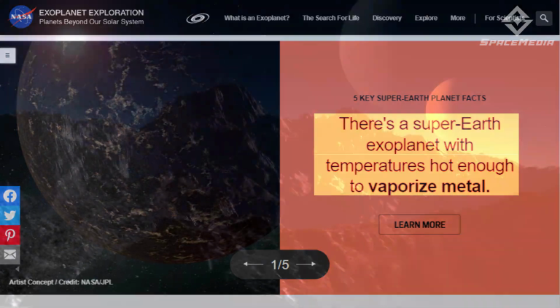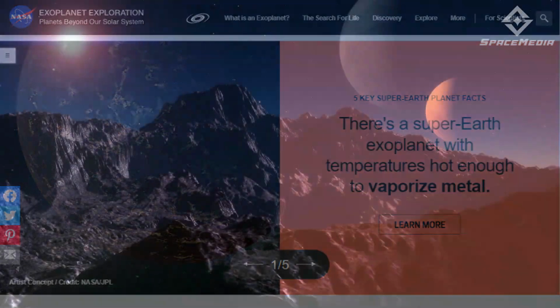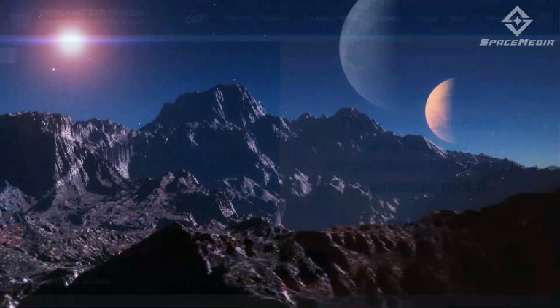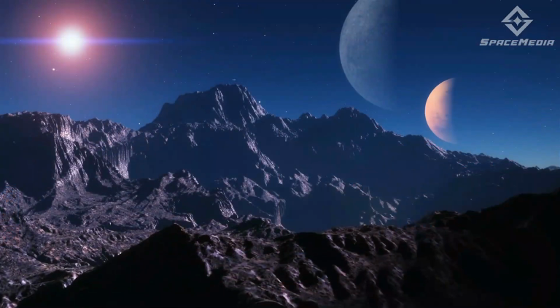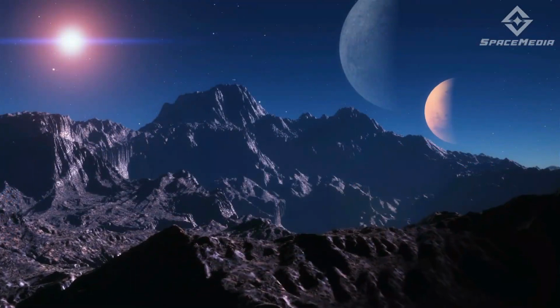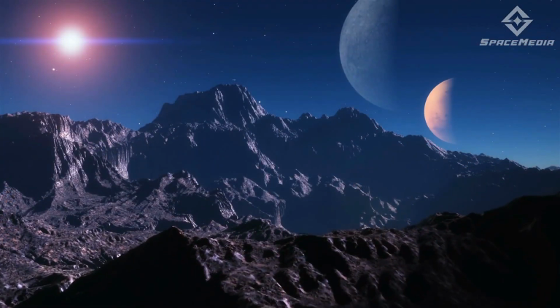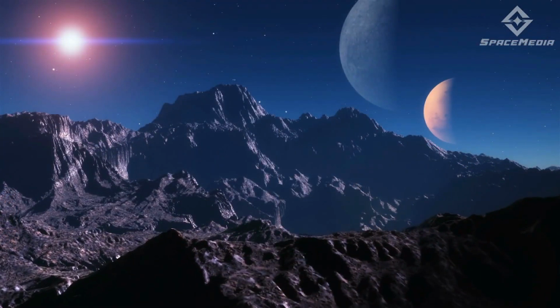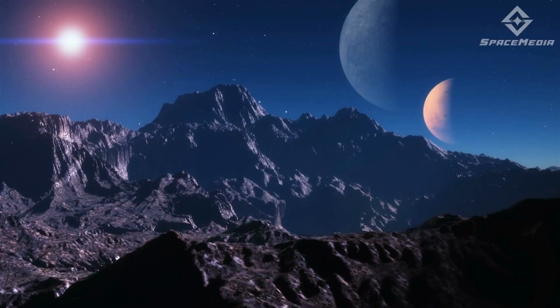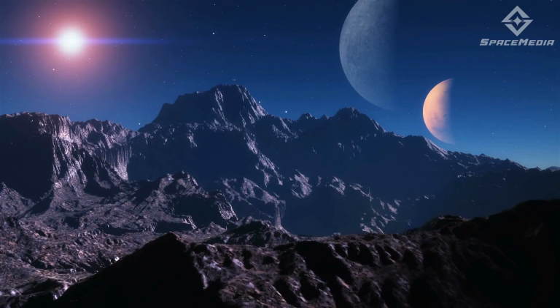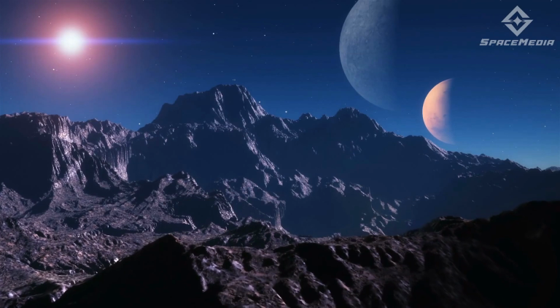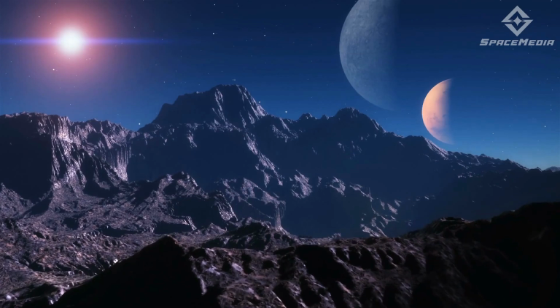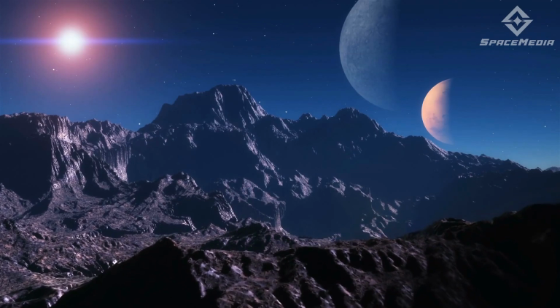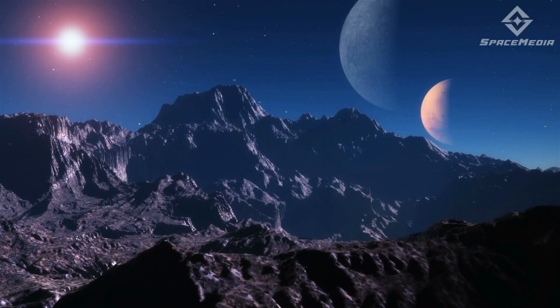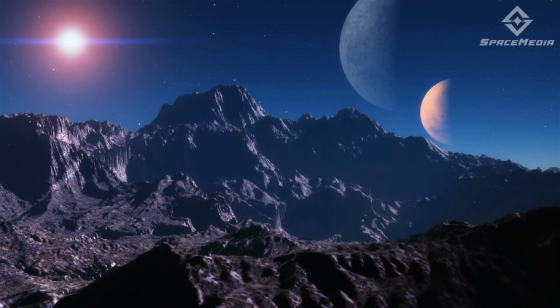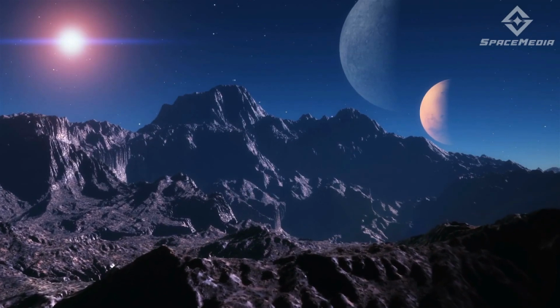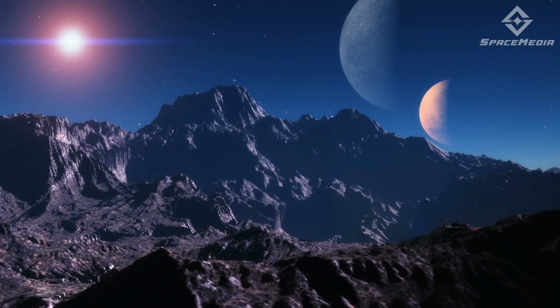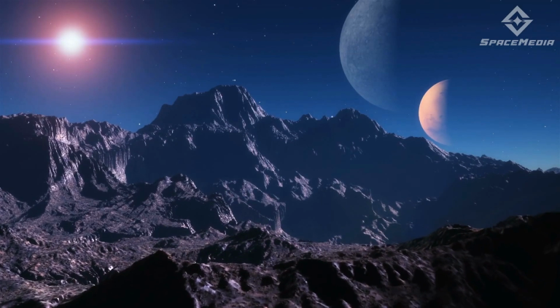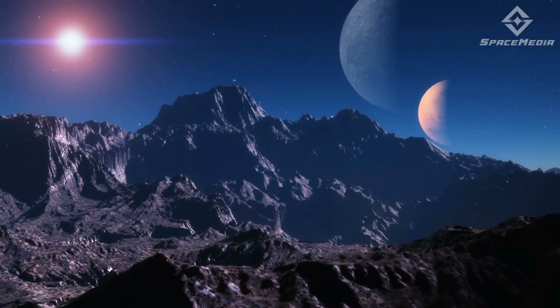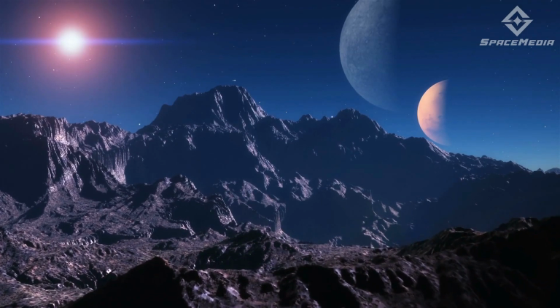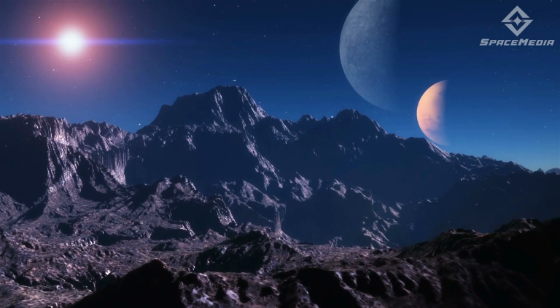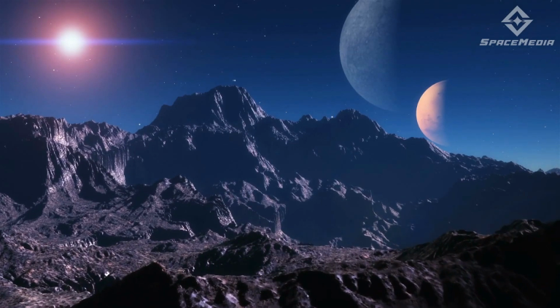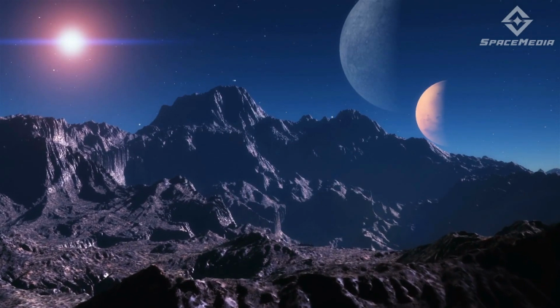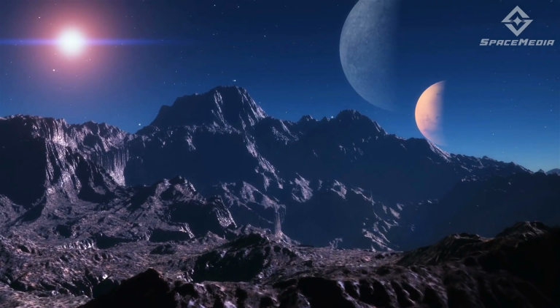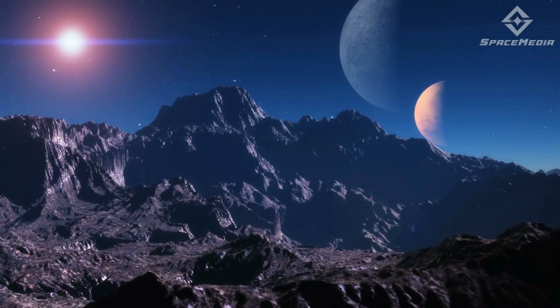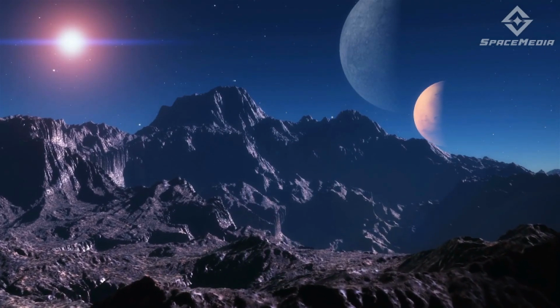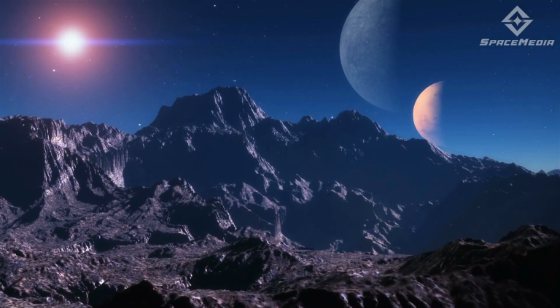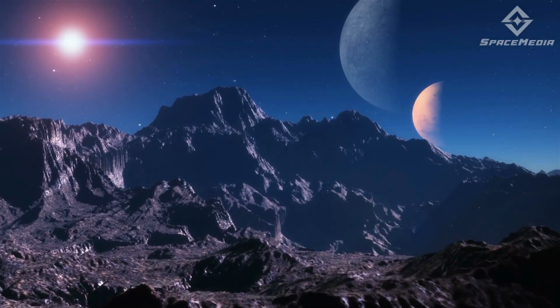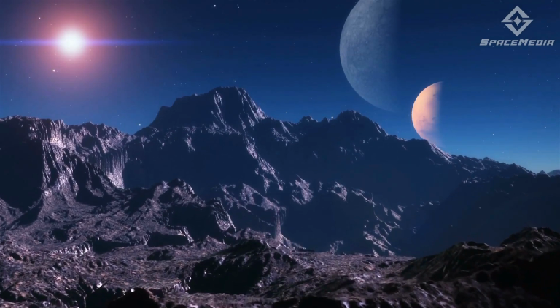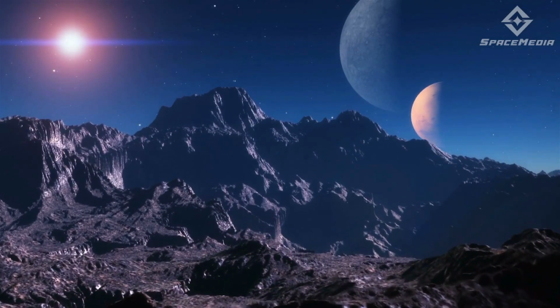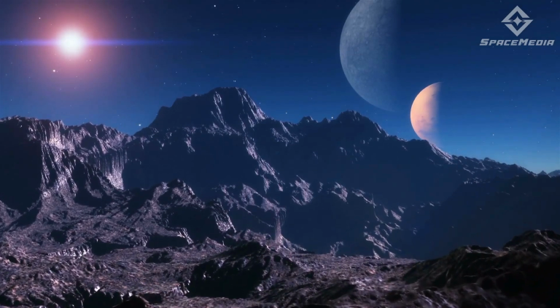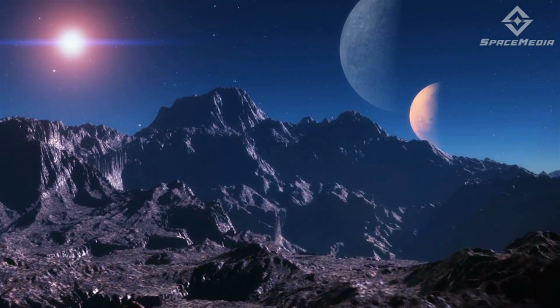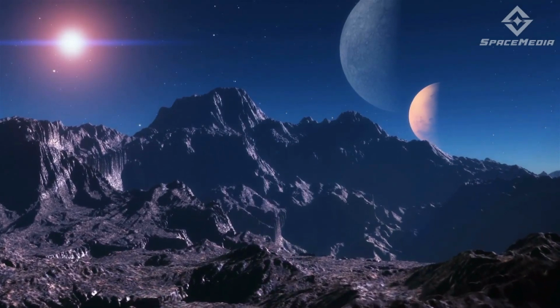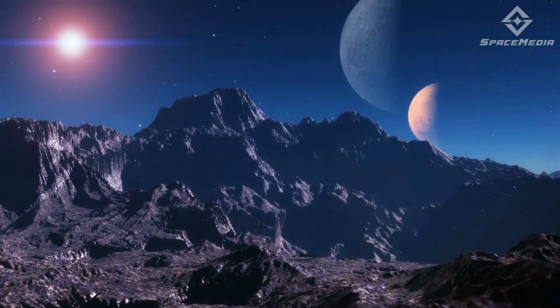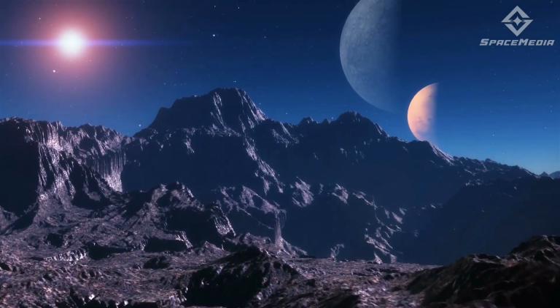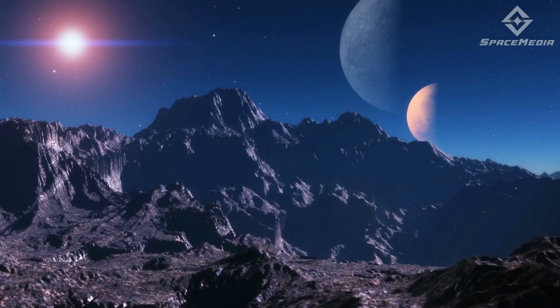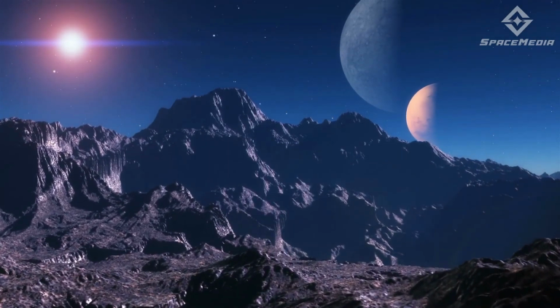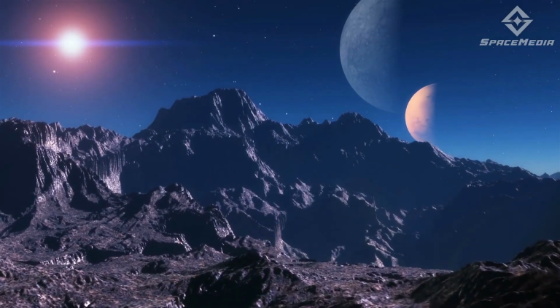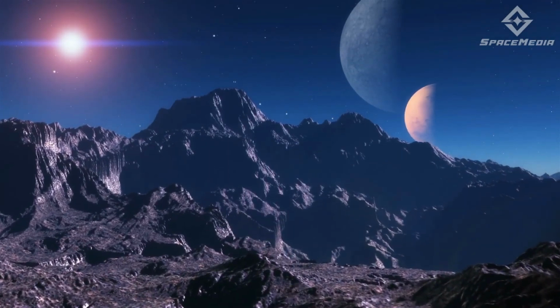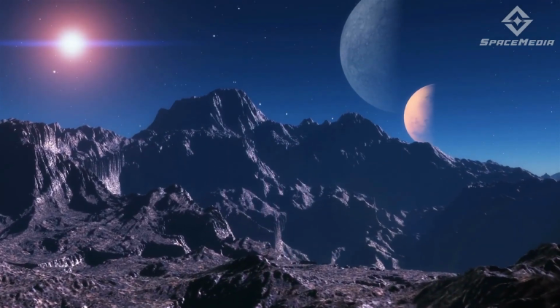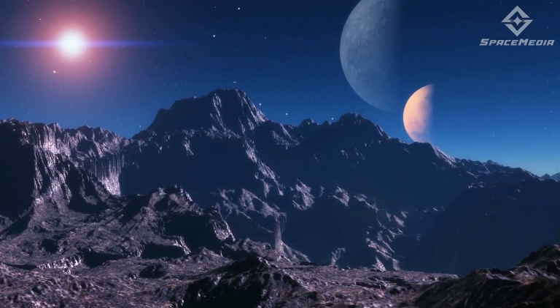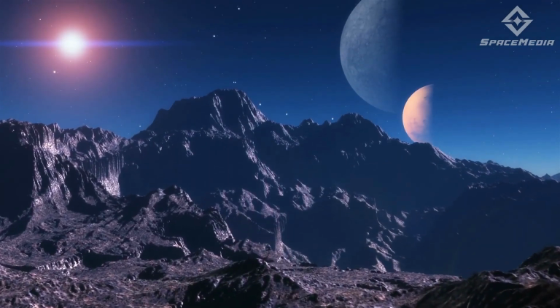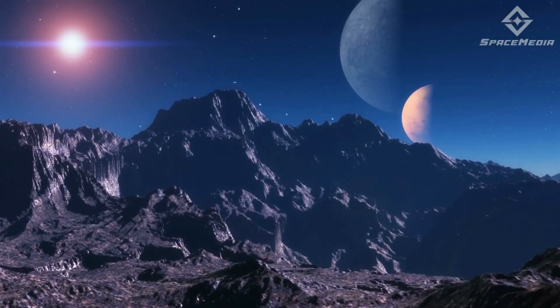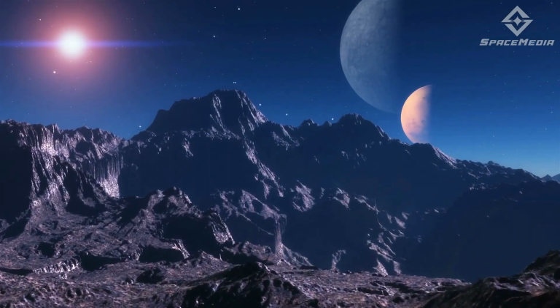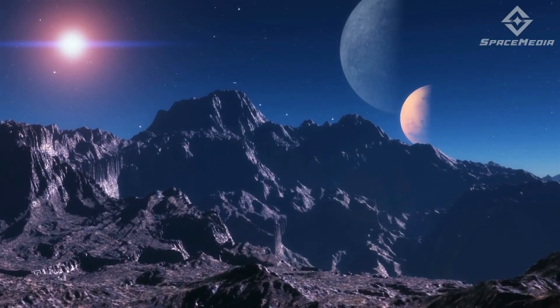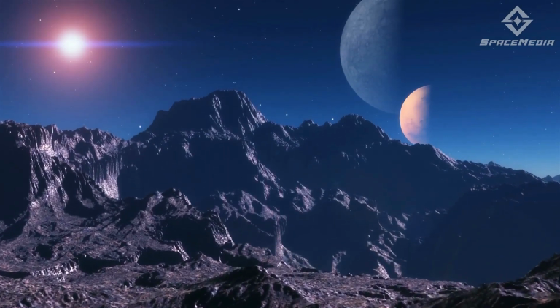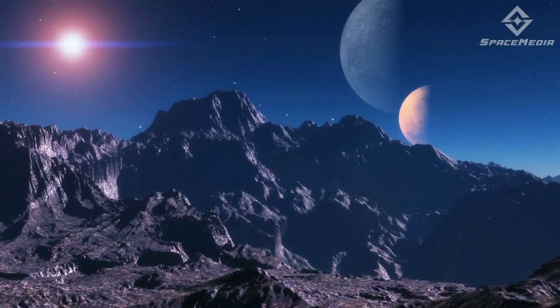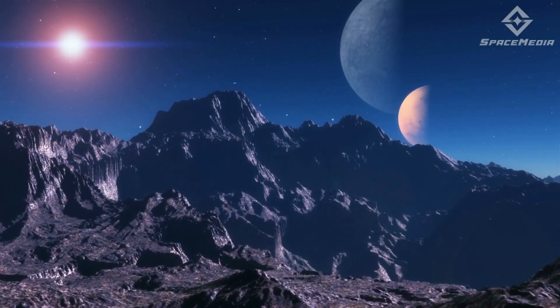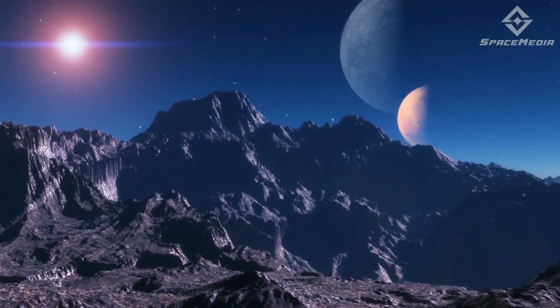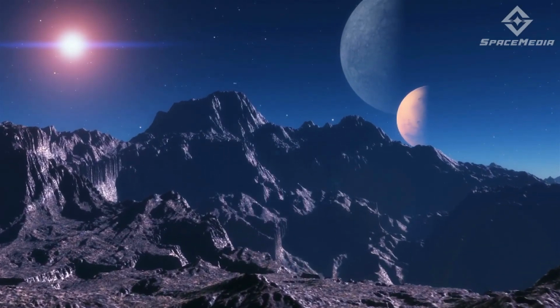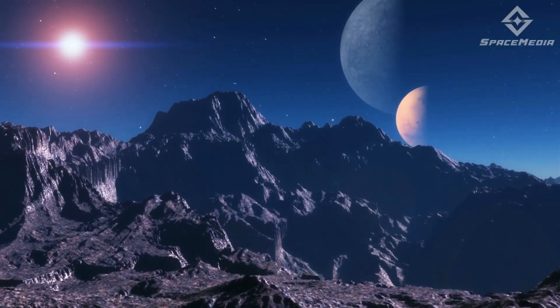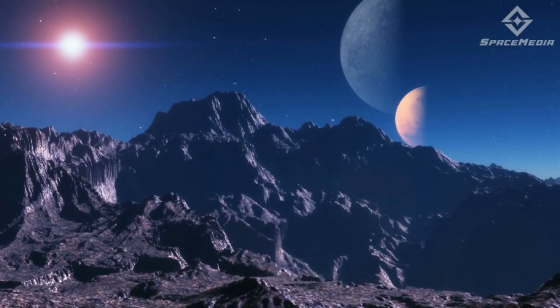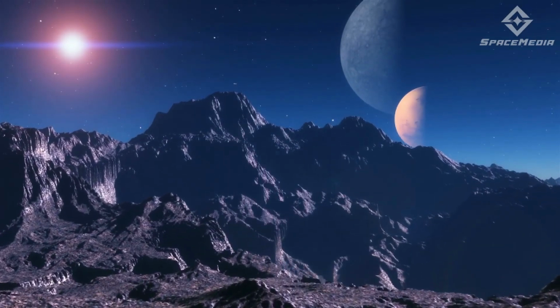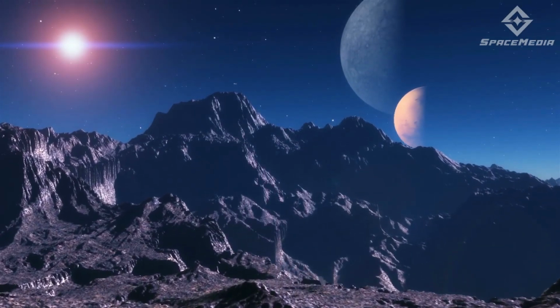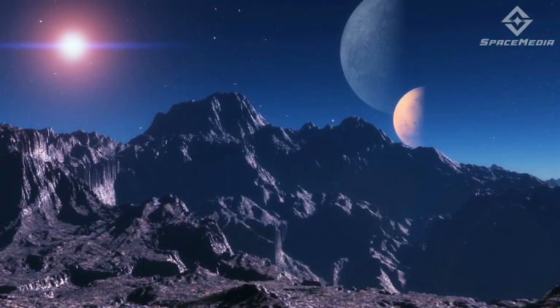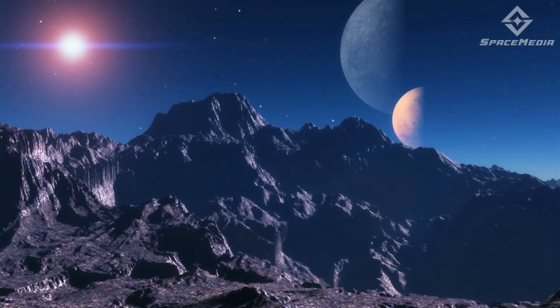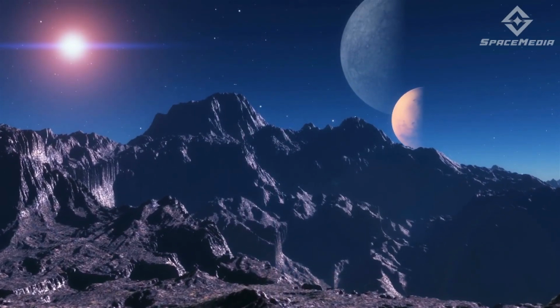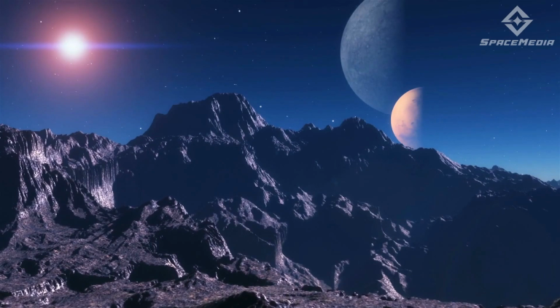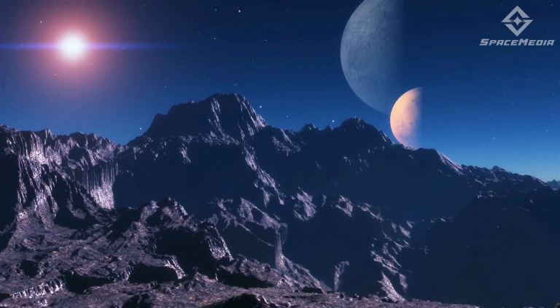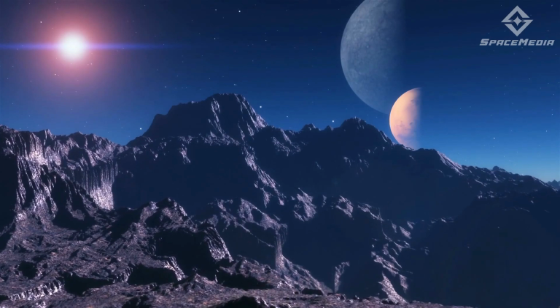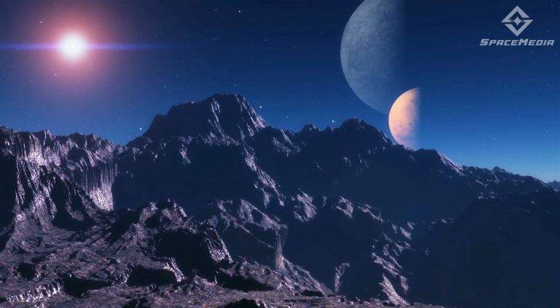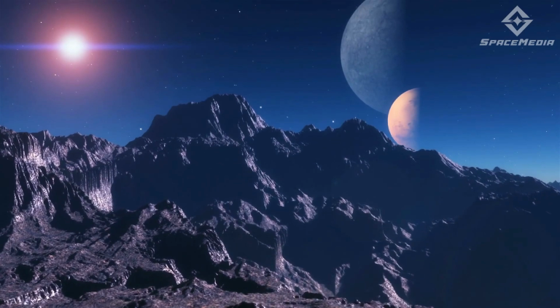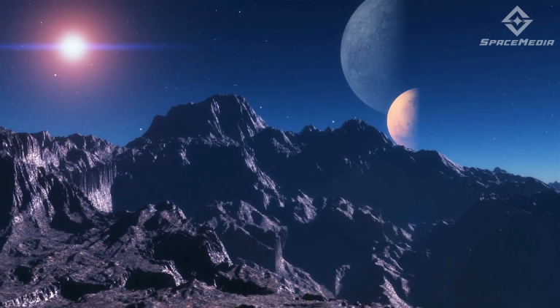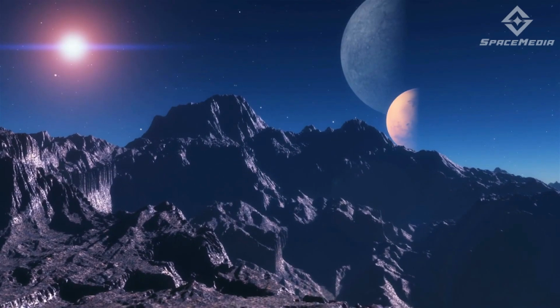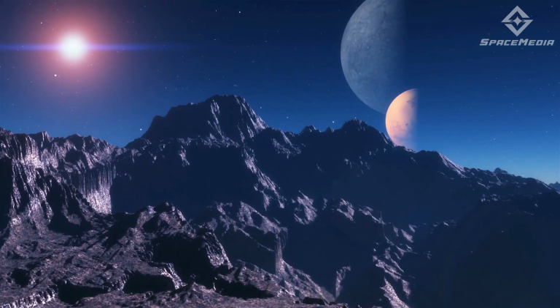NASA even confirmed the existence of super-Earths which are so hot they can't vaporize metal — just imagine how hellishly hot that might be. However, the truth is we don't really know all that much about them yet, given that they are unlike any planets in our solar system.